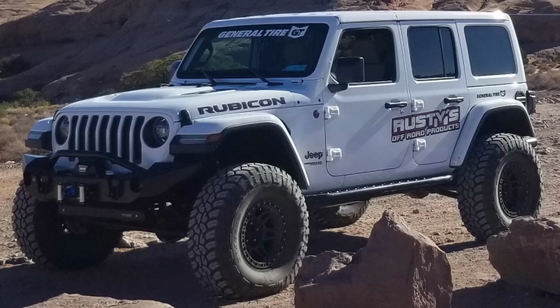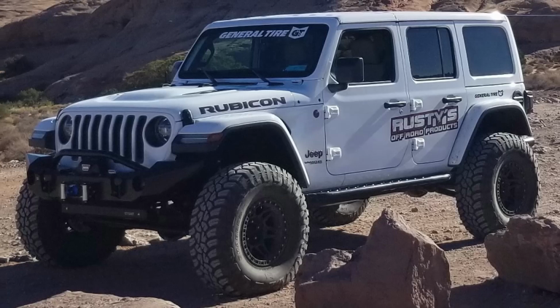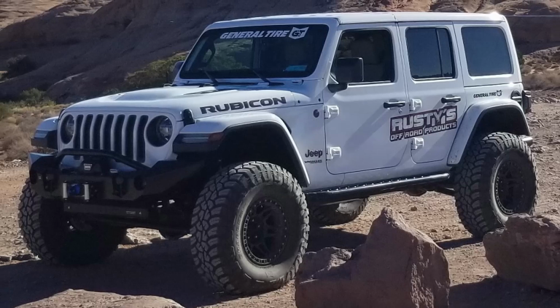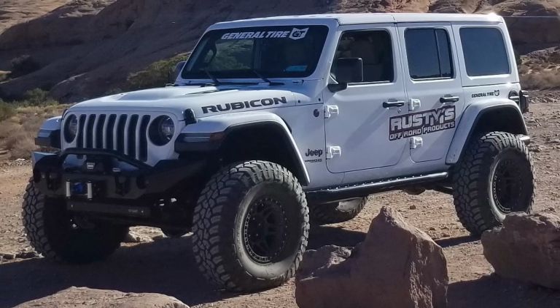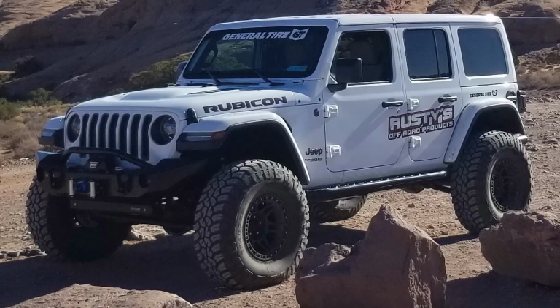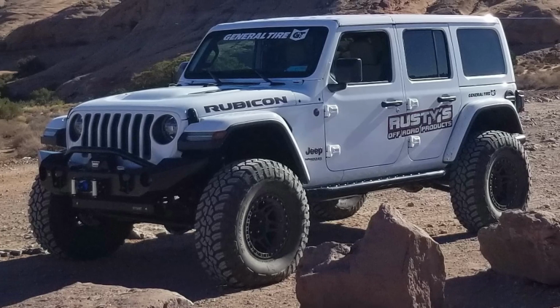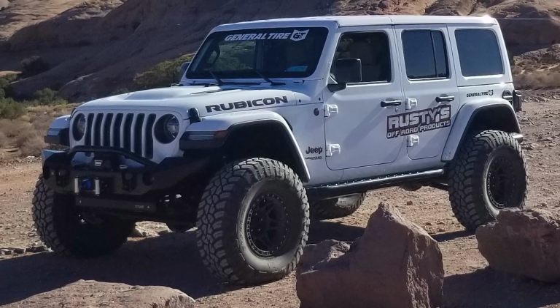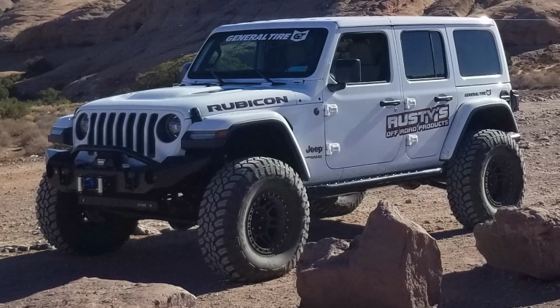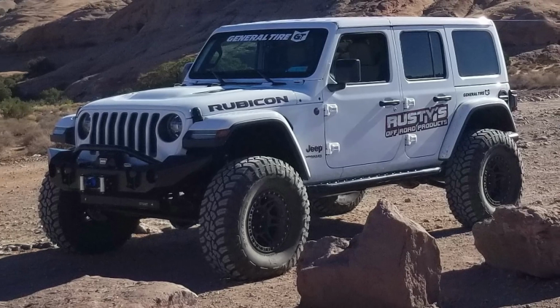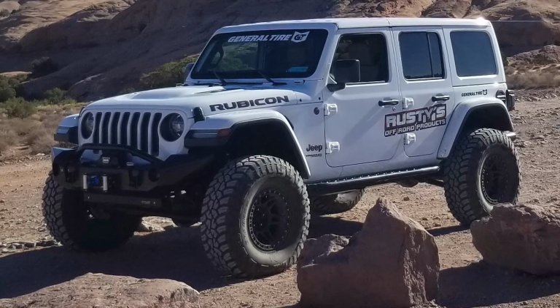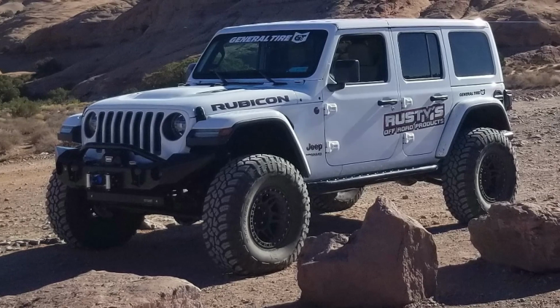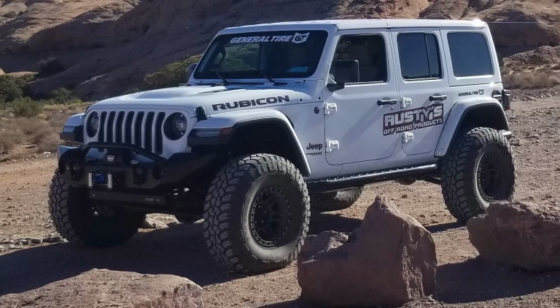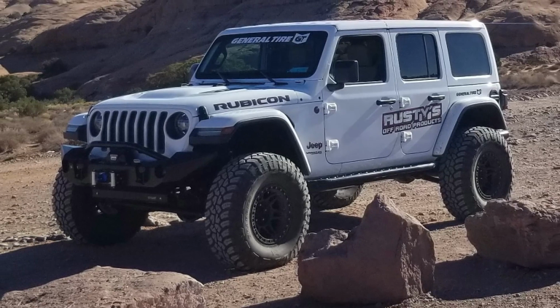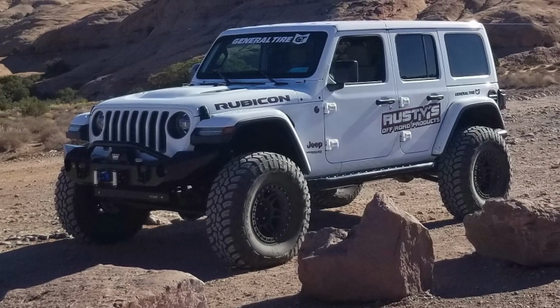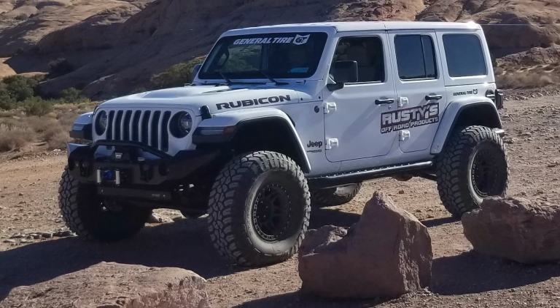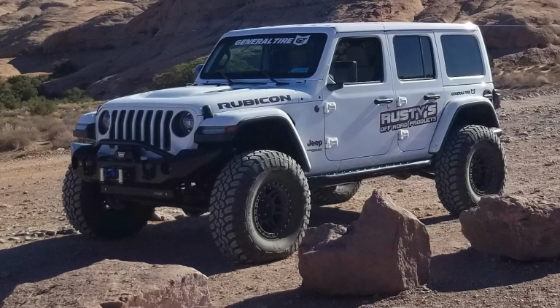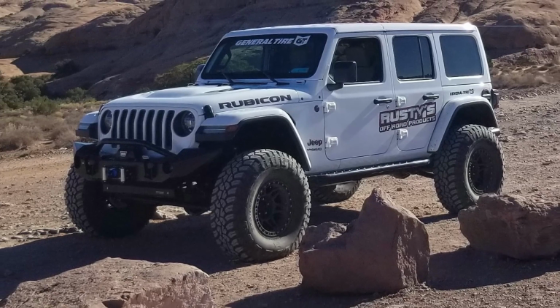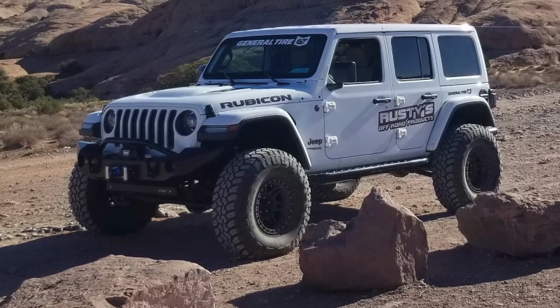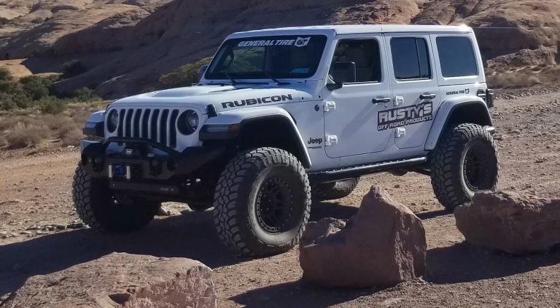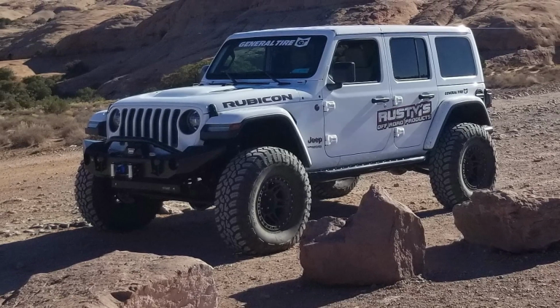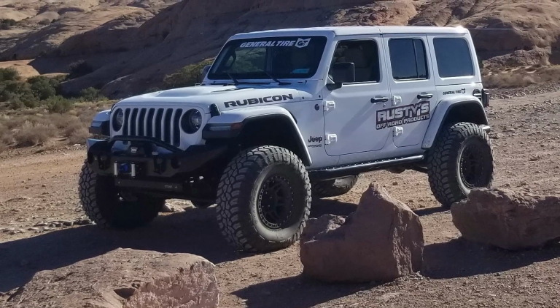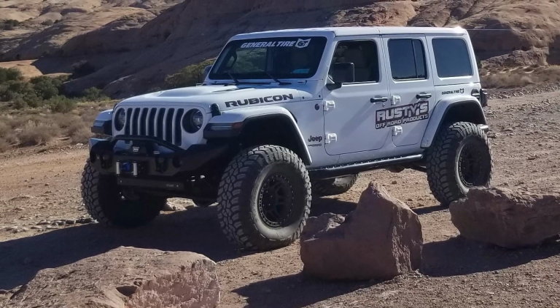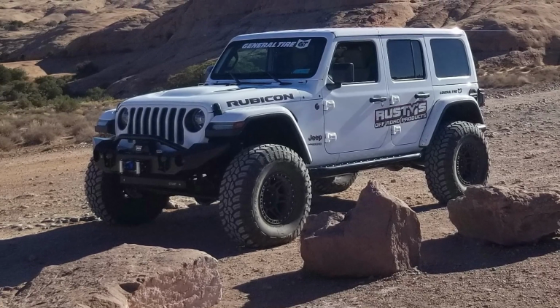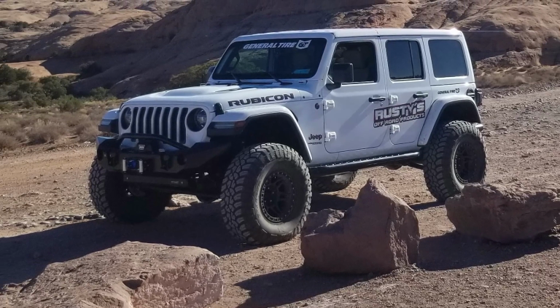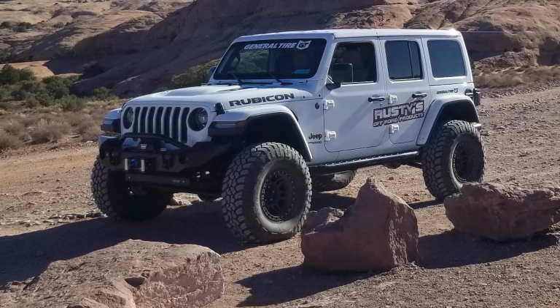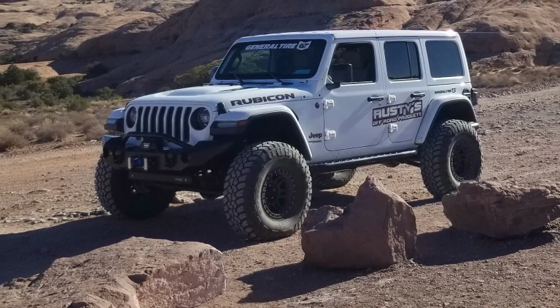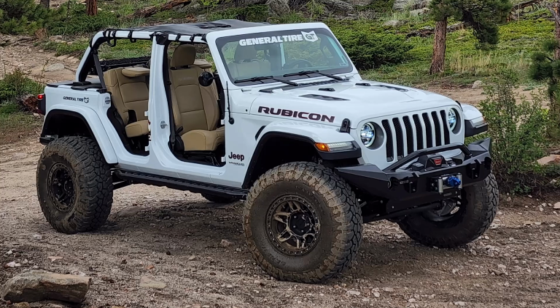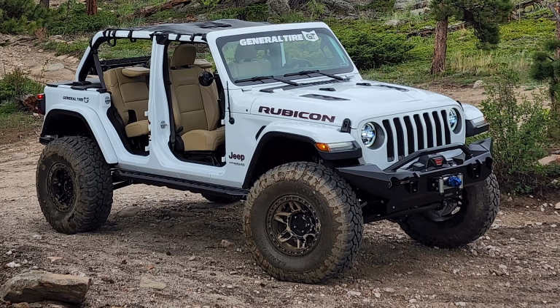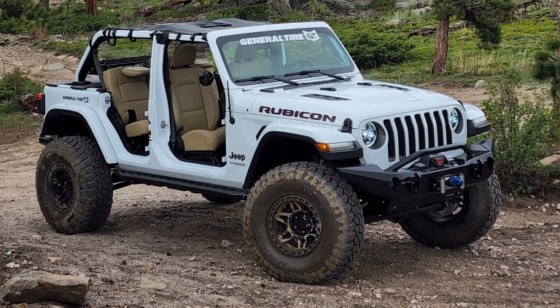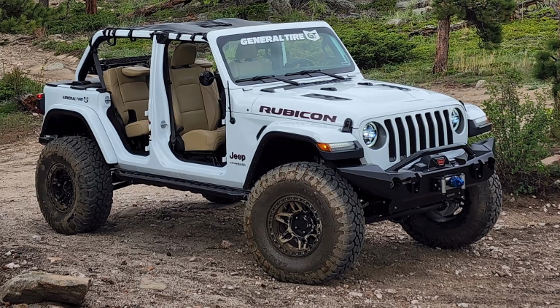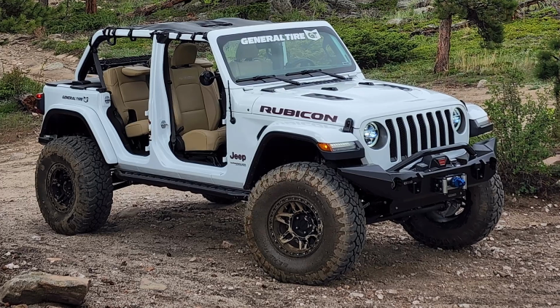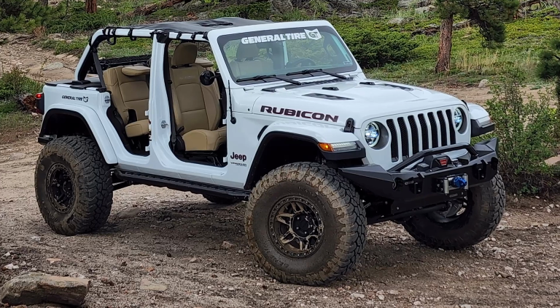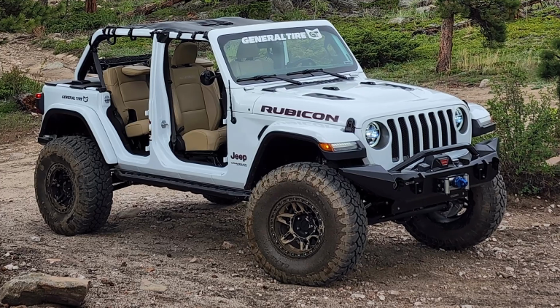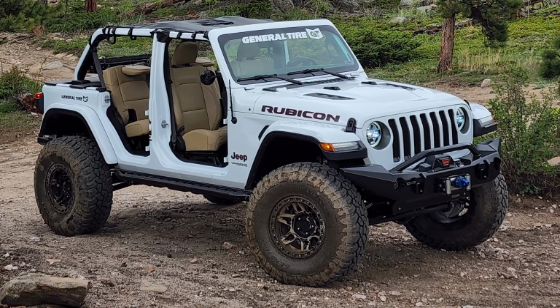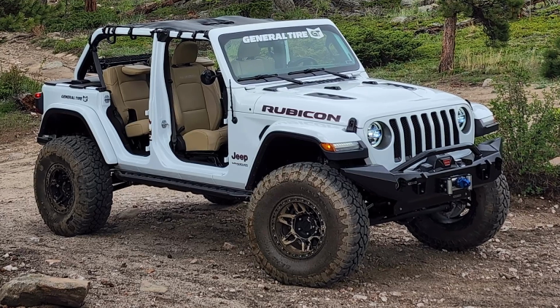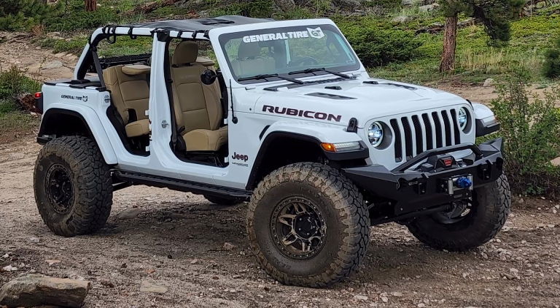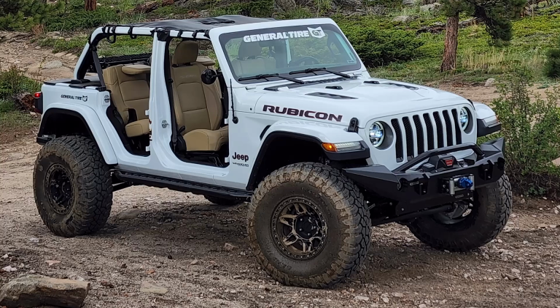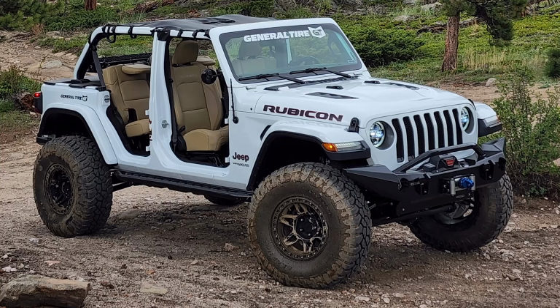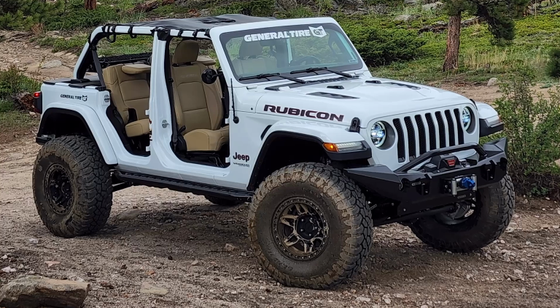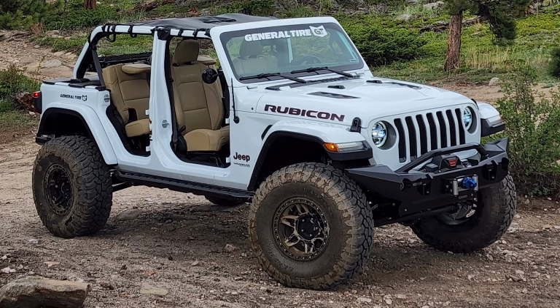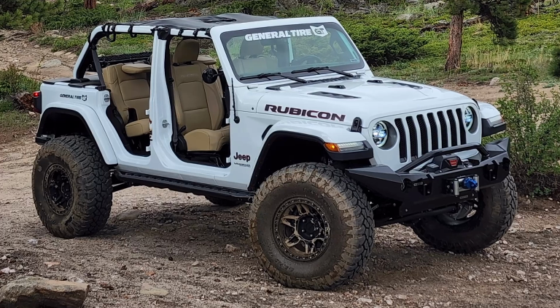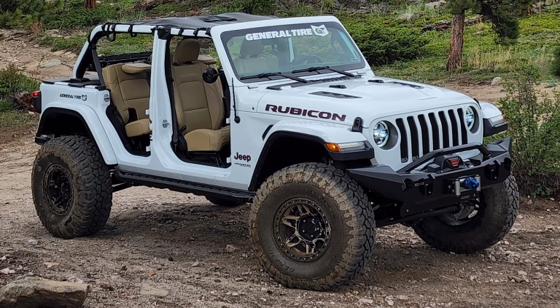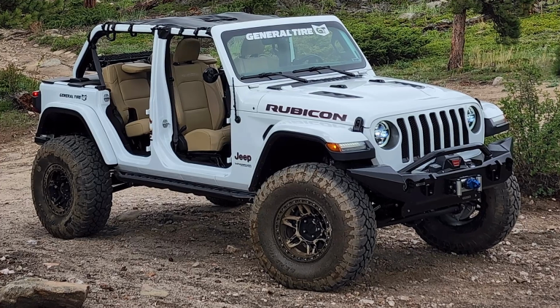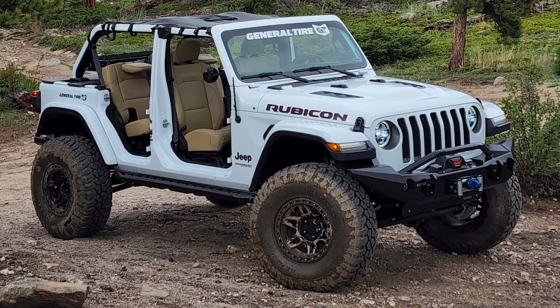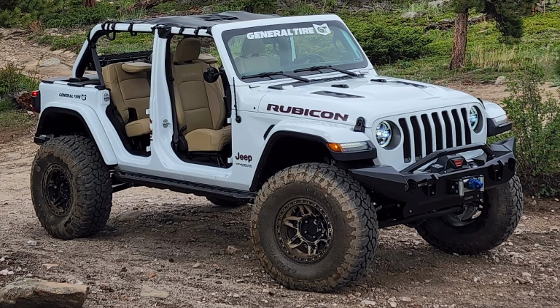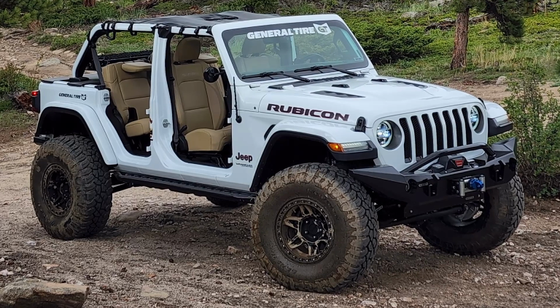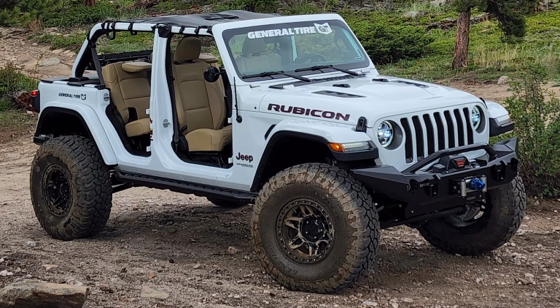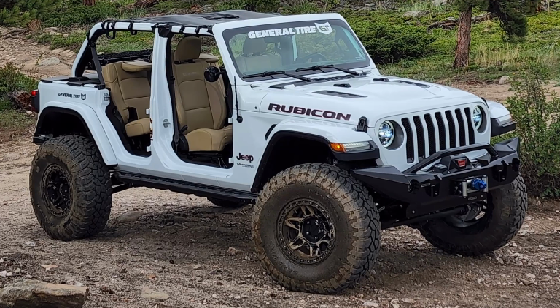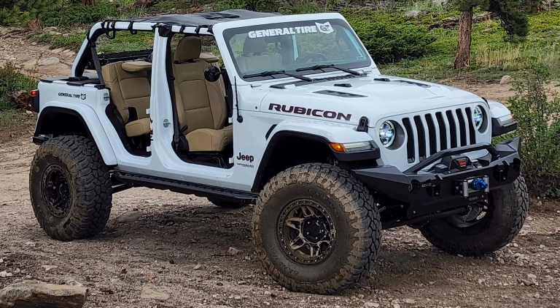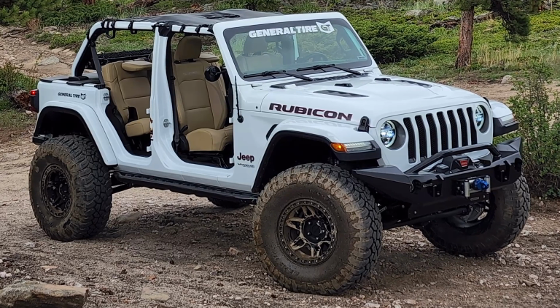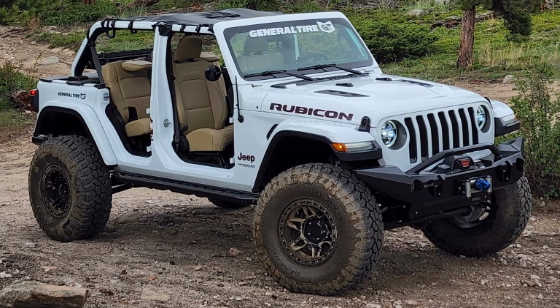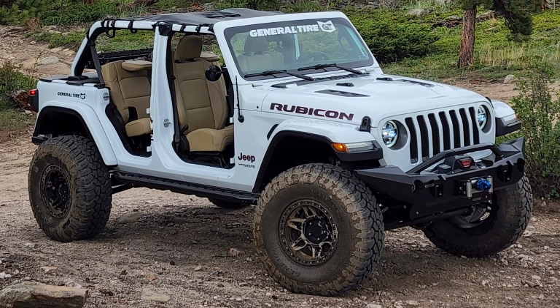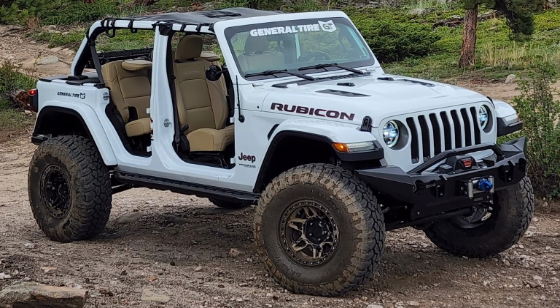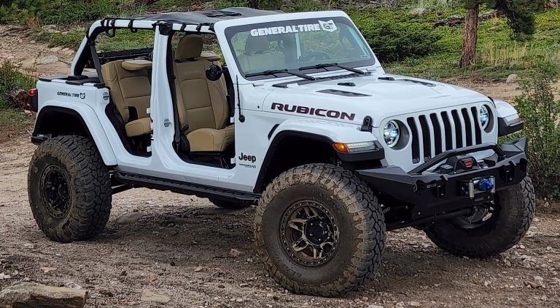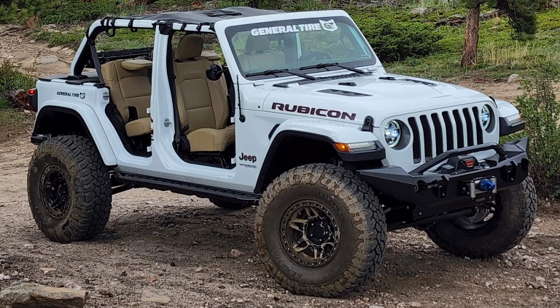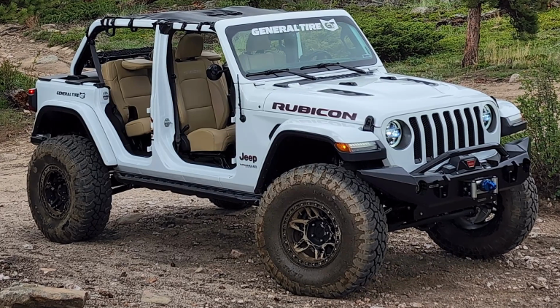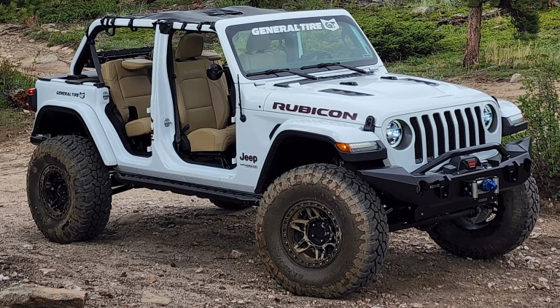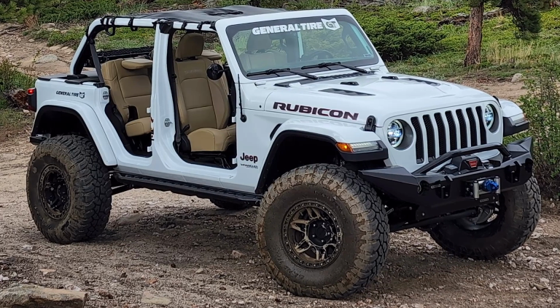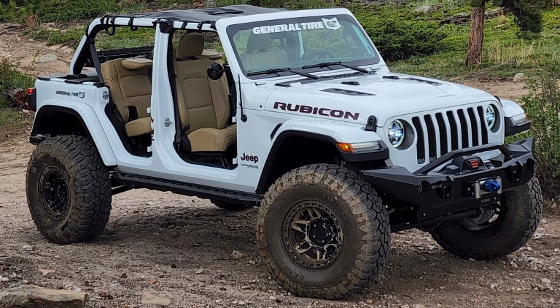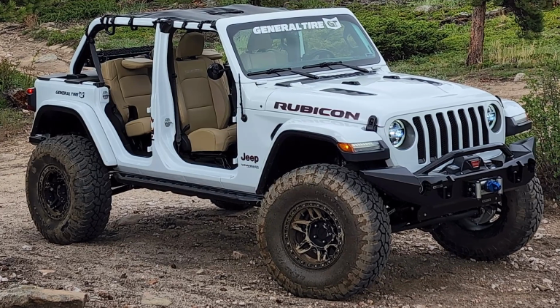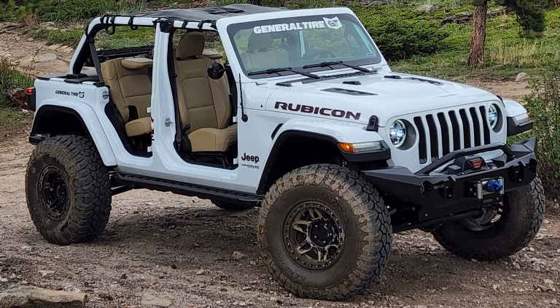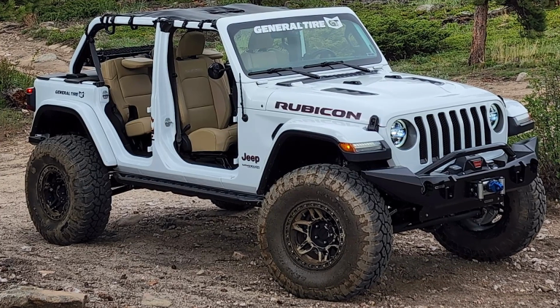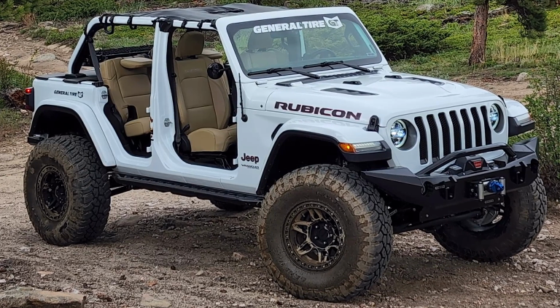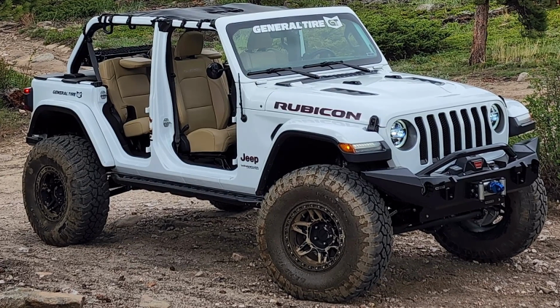Scott here with Rusty's Off-Road Products. Today we're going to walk you through getting our Jeep JLU ready for the summer.